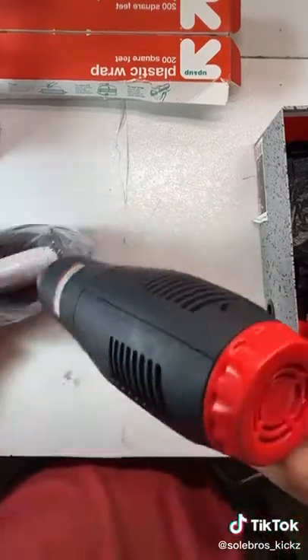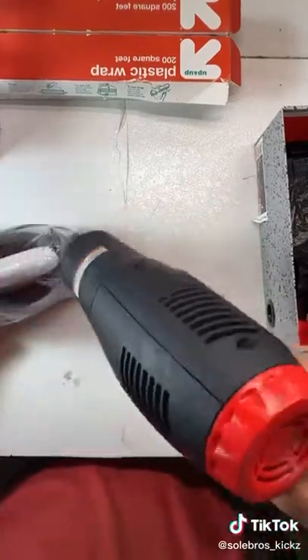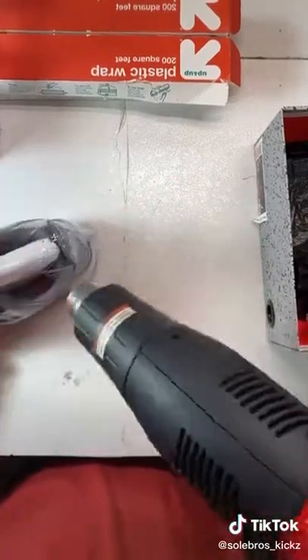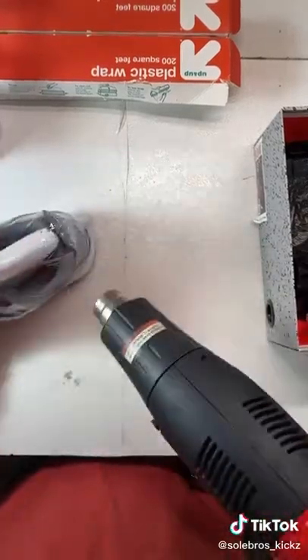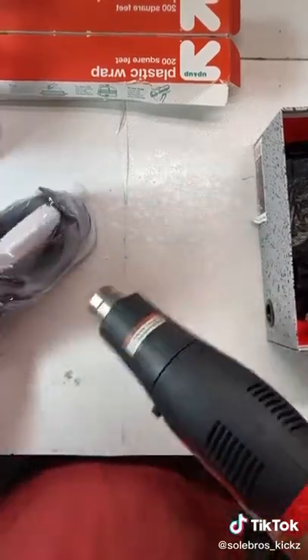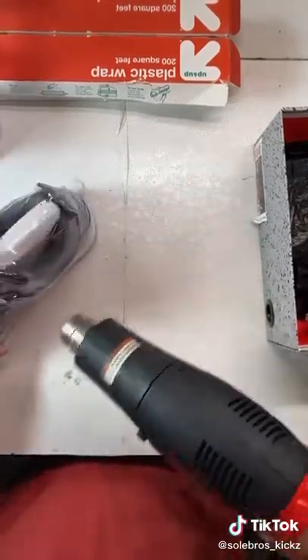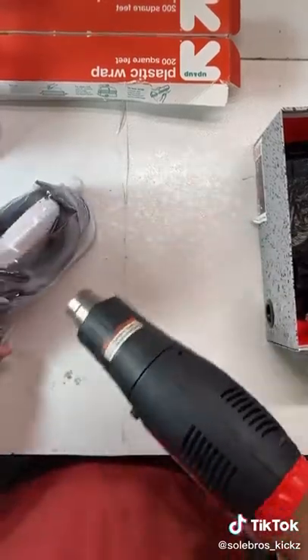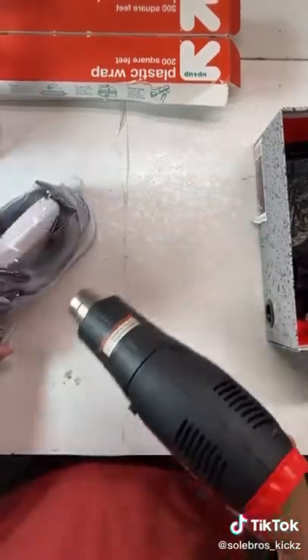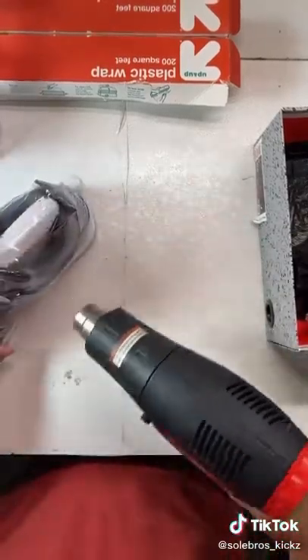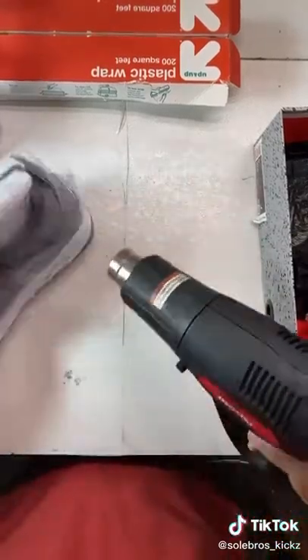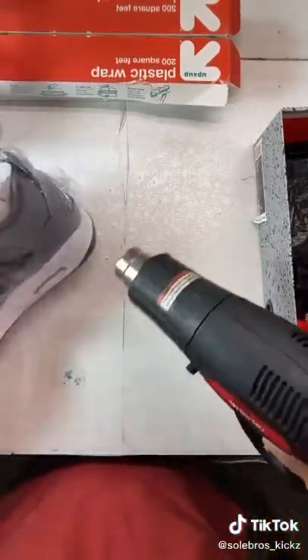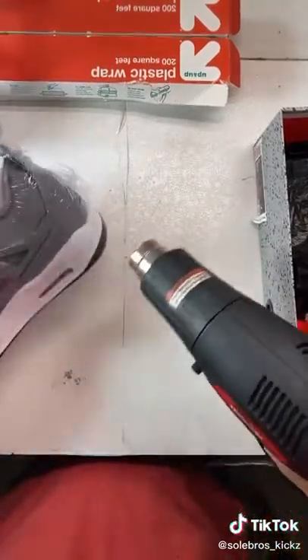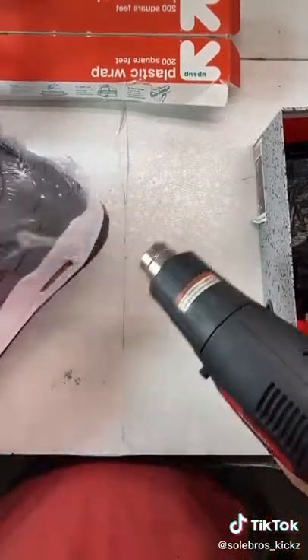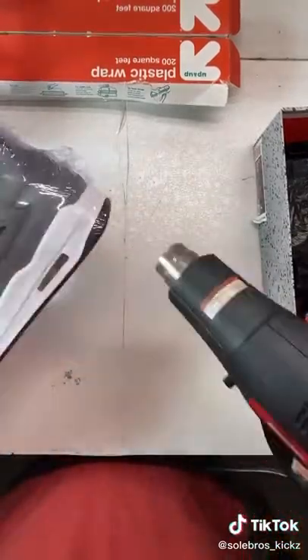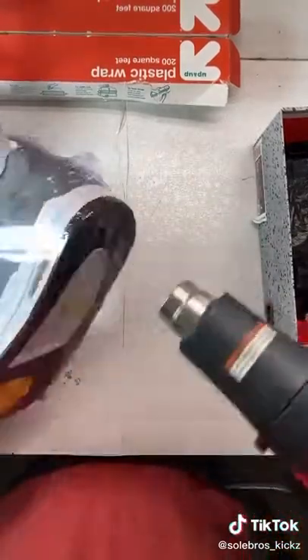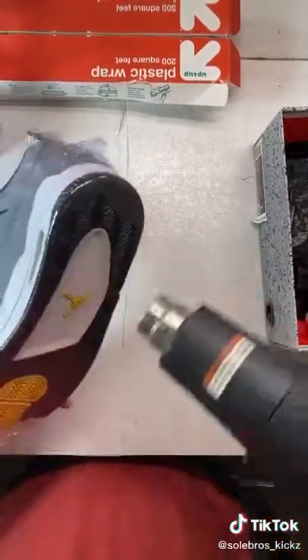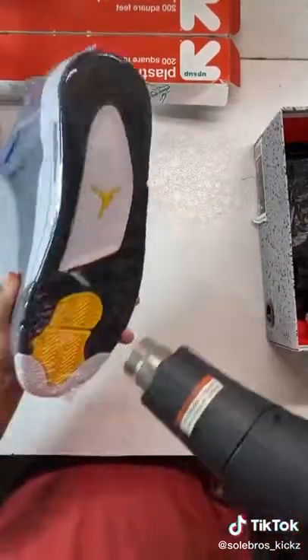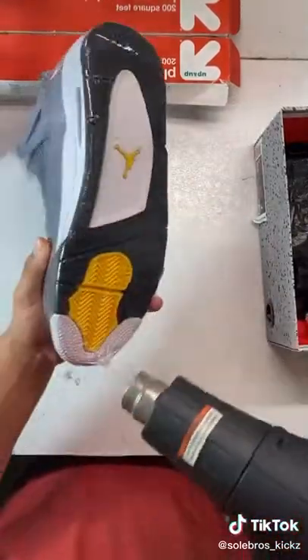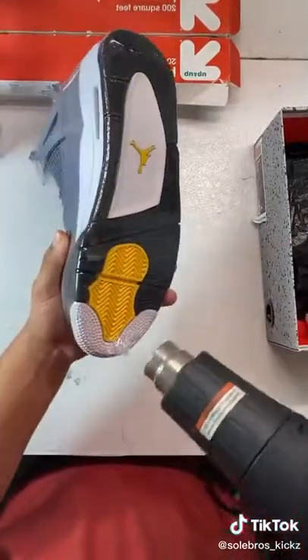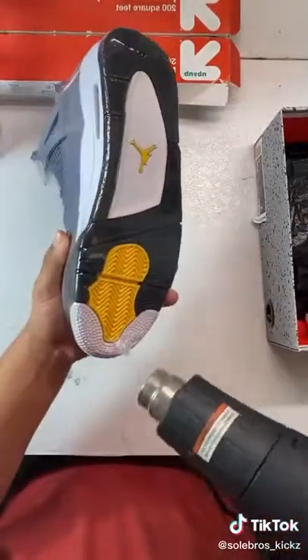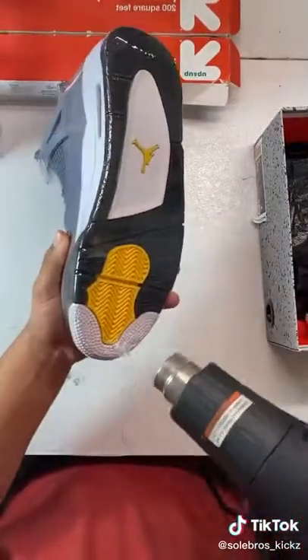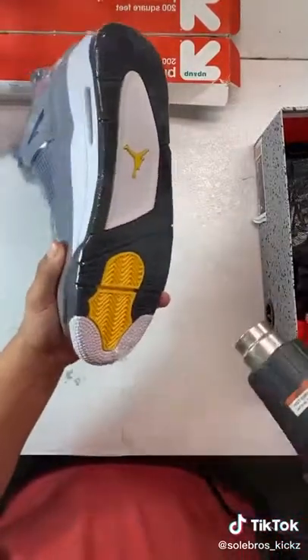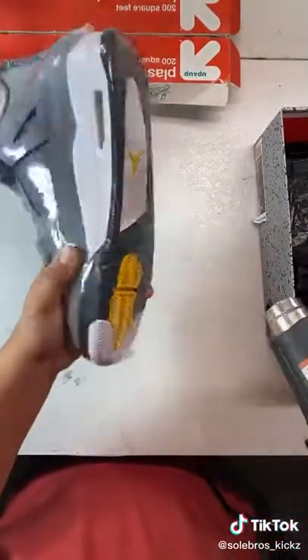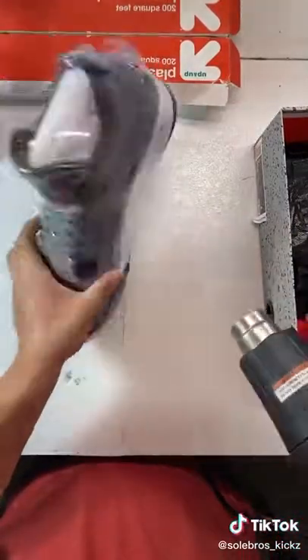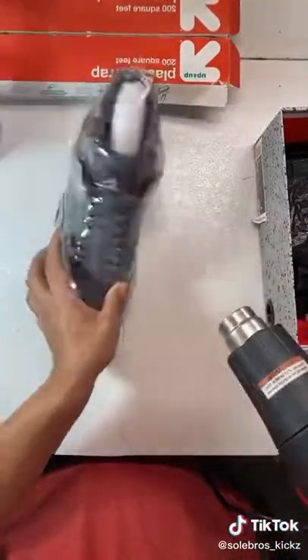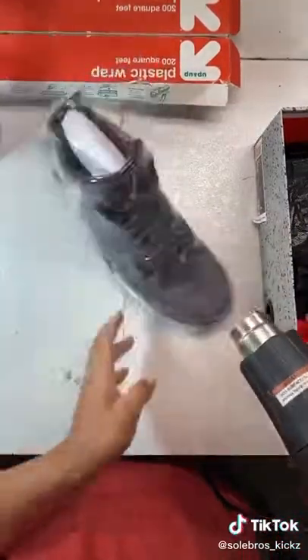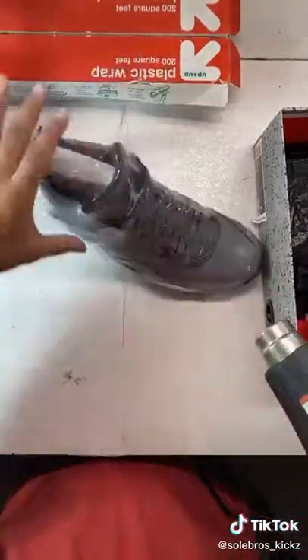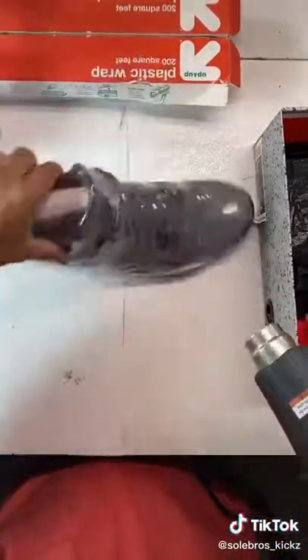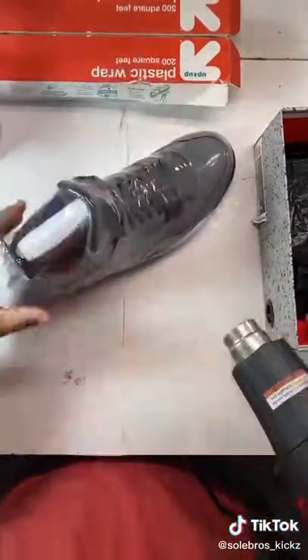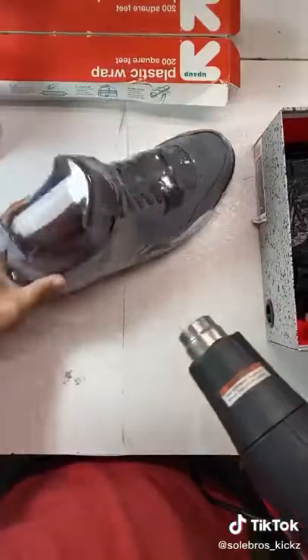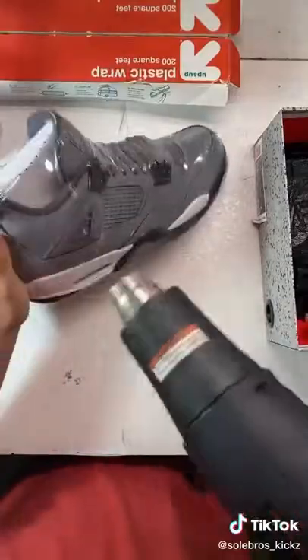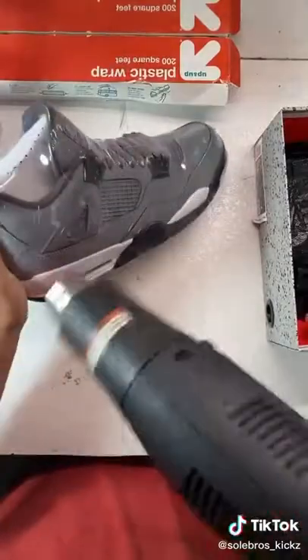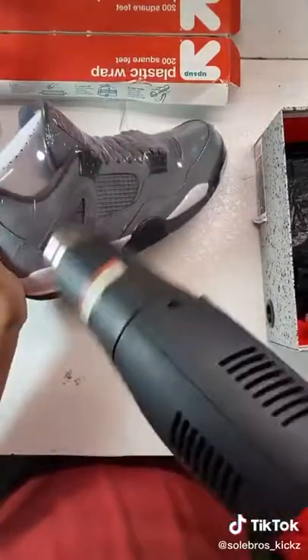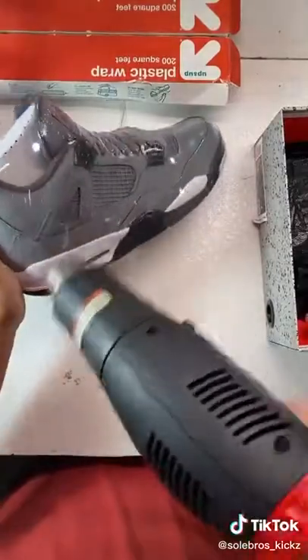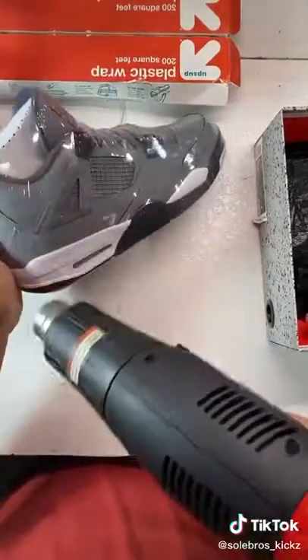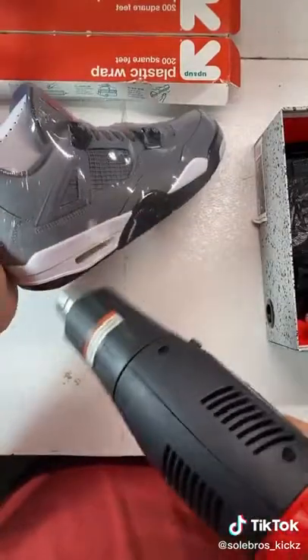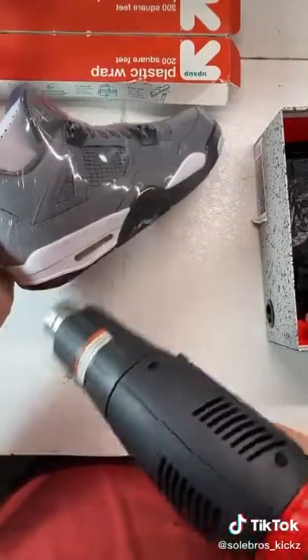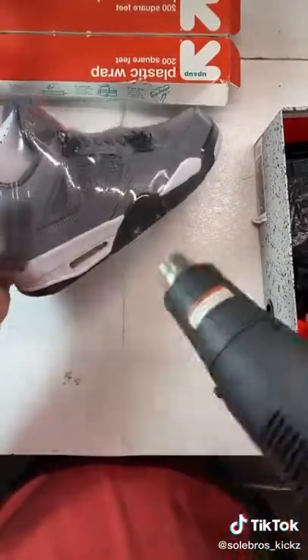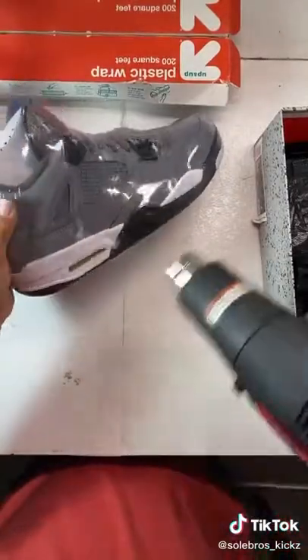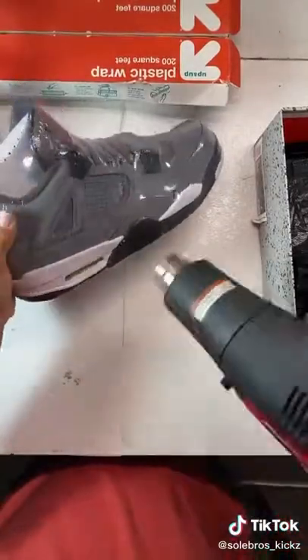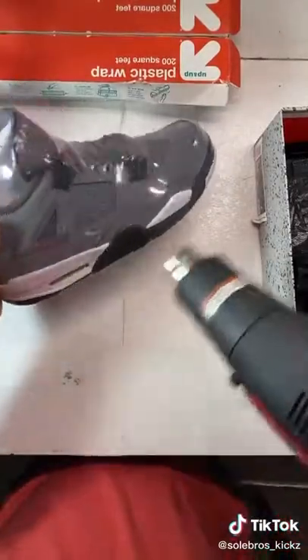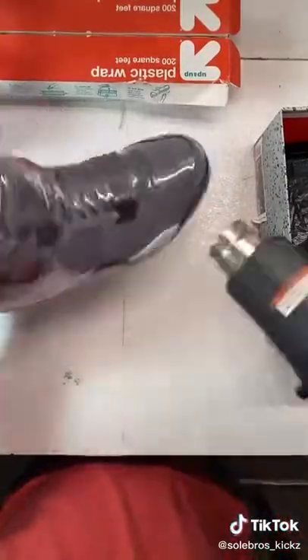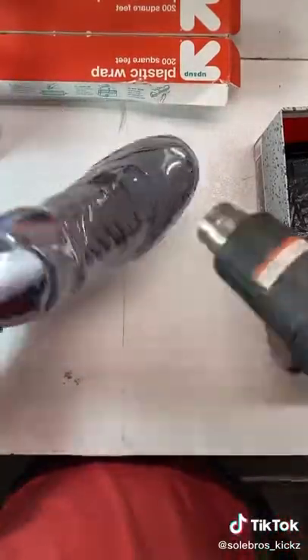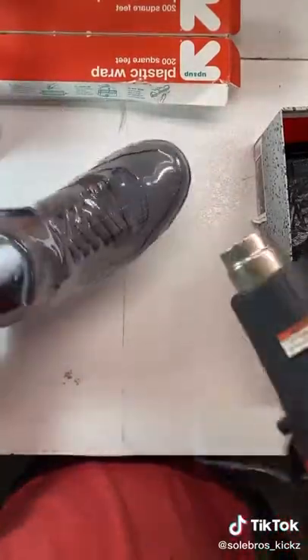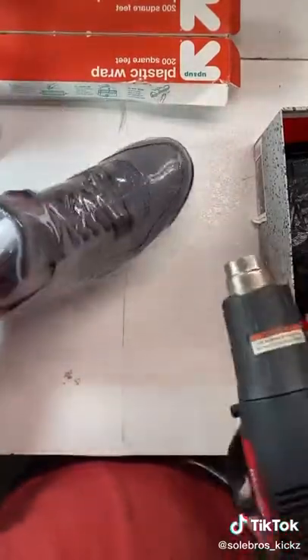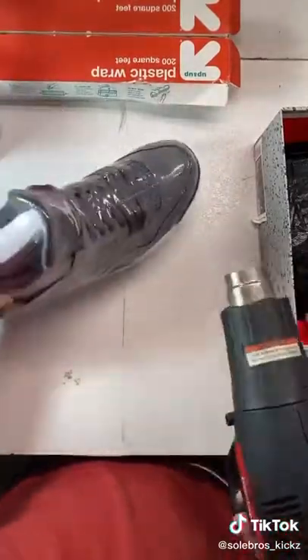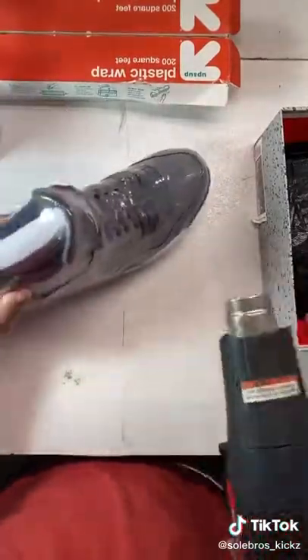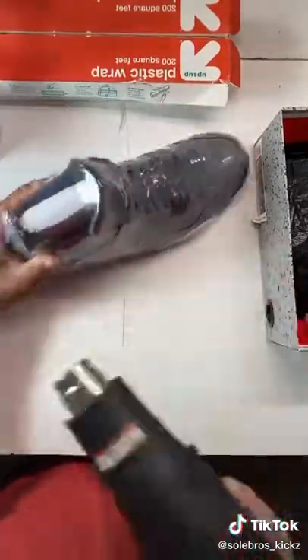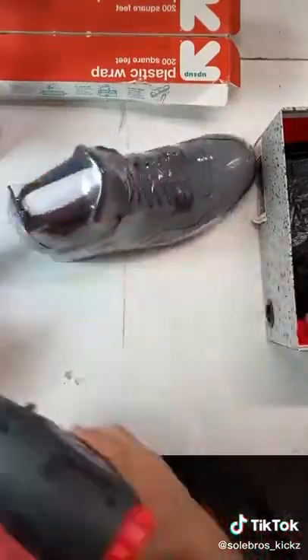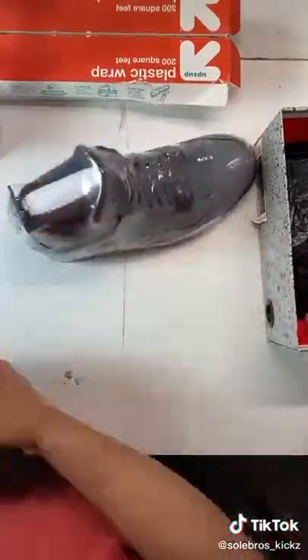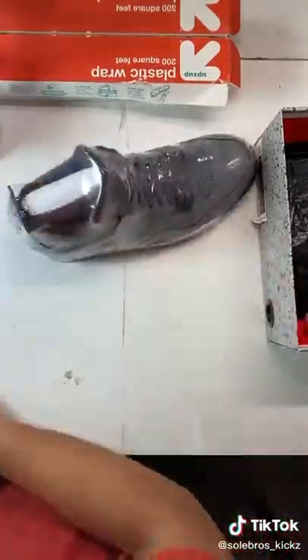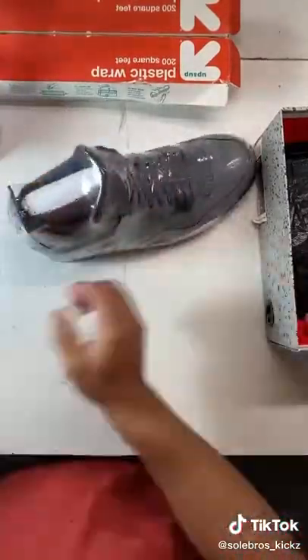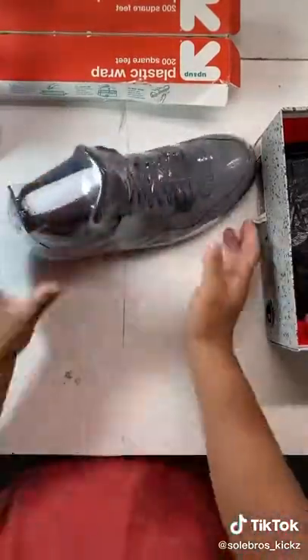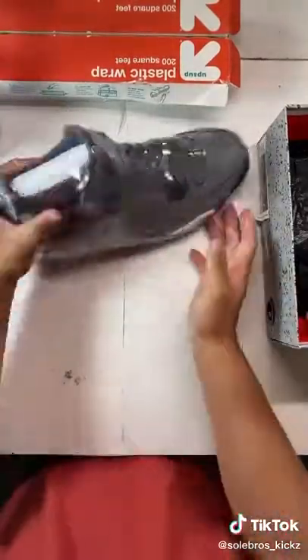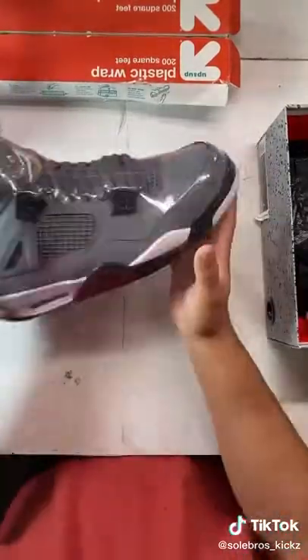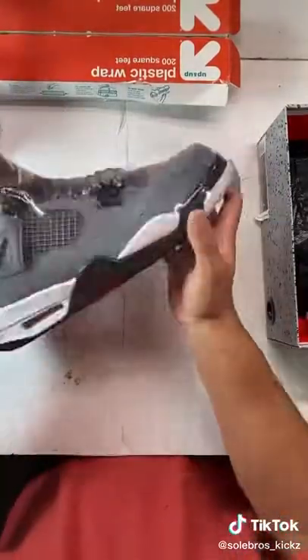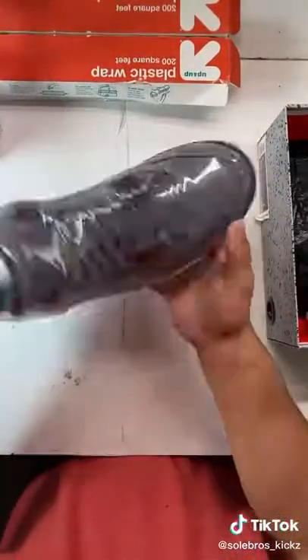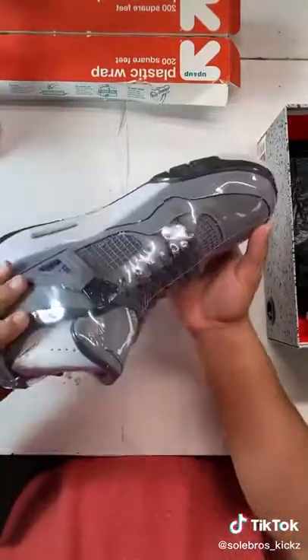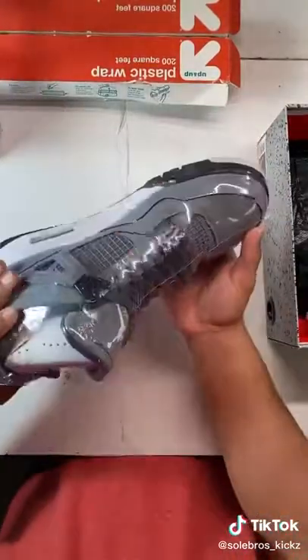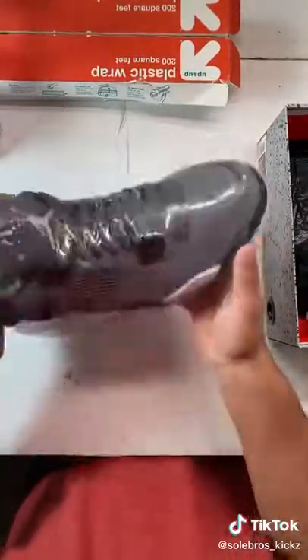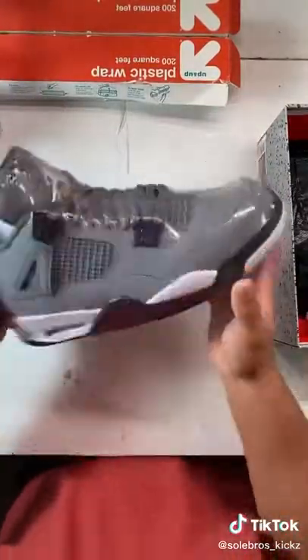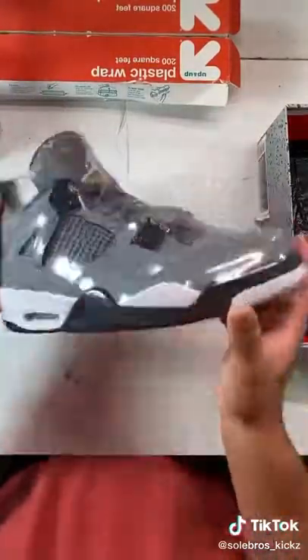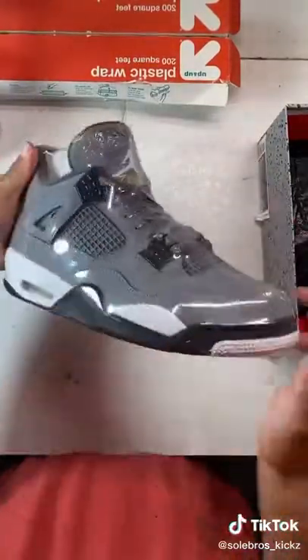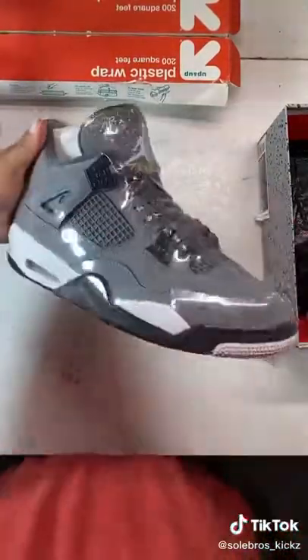The last thing I do is go on the low setting and just go over the whole shoe and get it looking smooth. And that's how I shrink wrap my shoes.